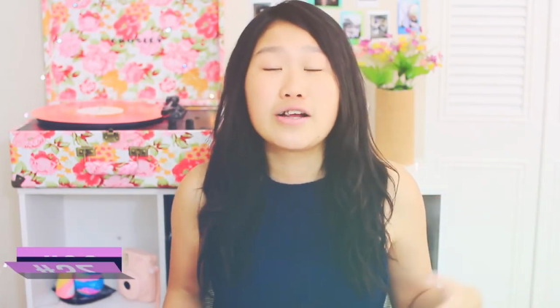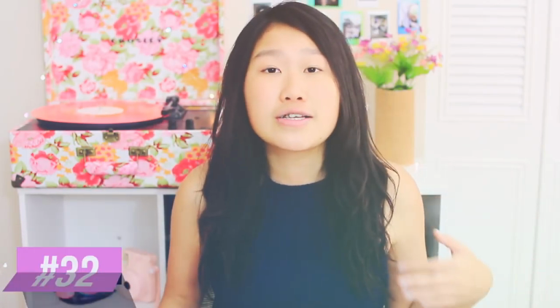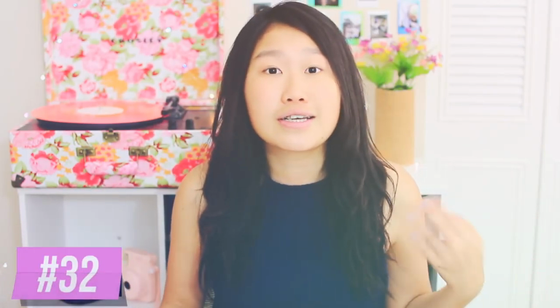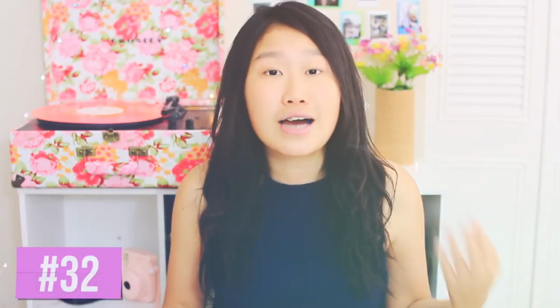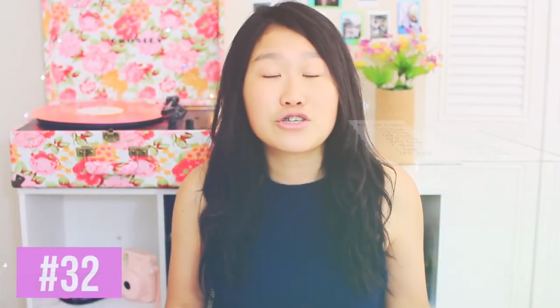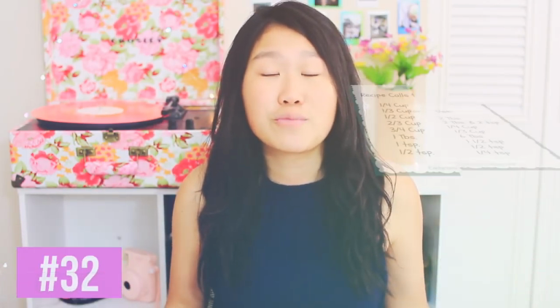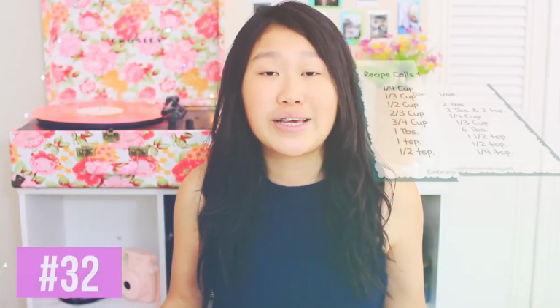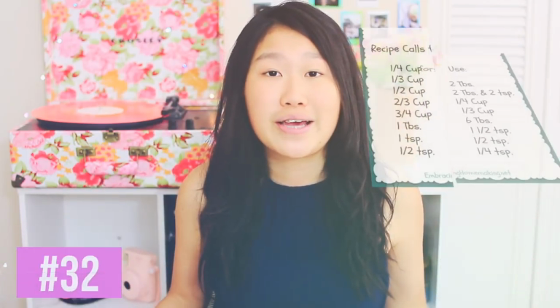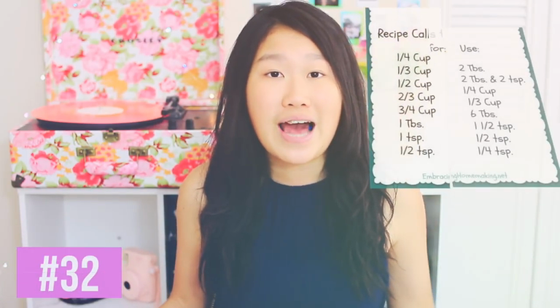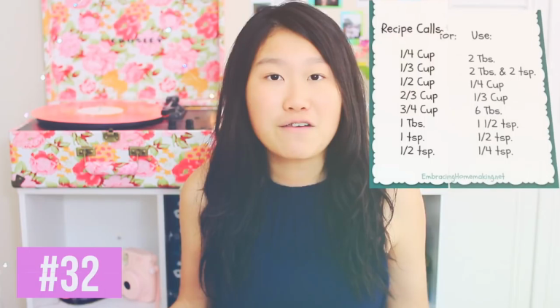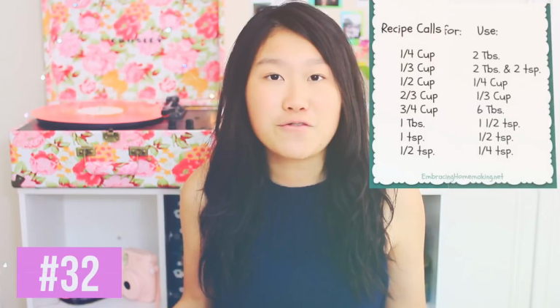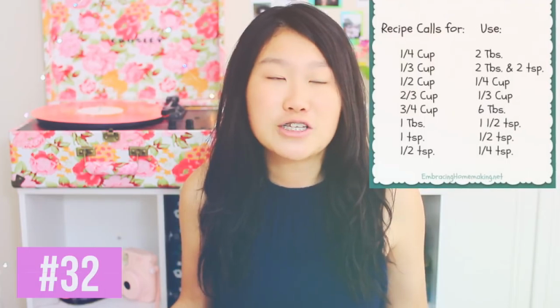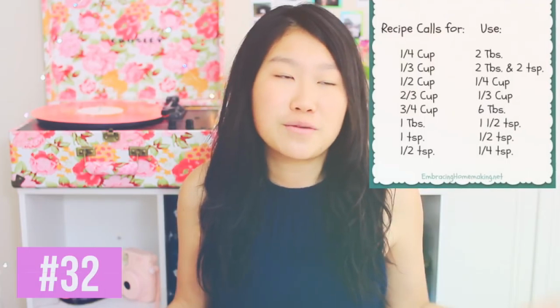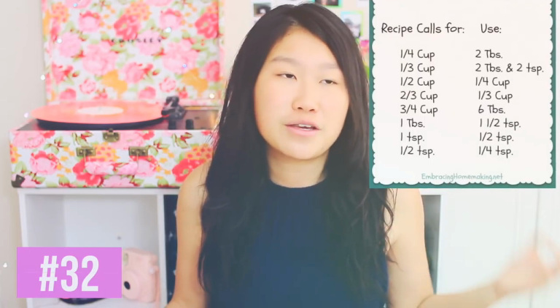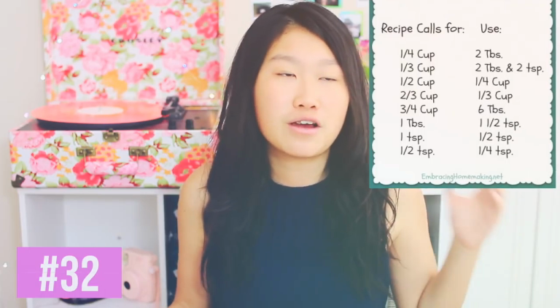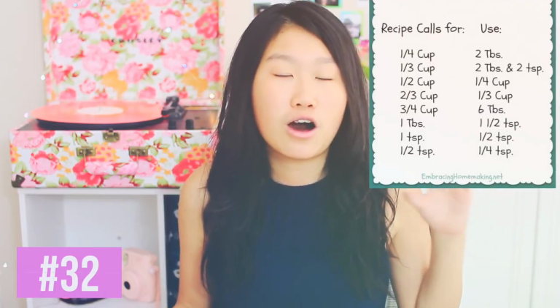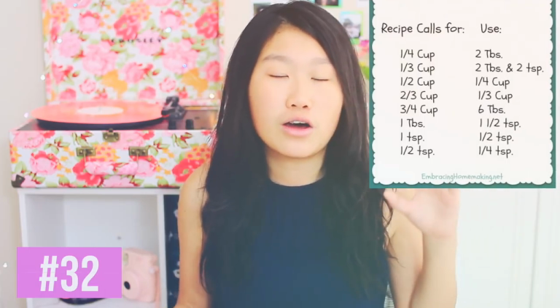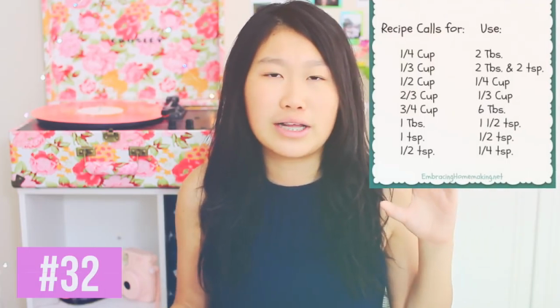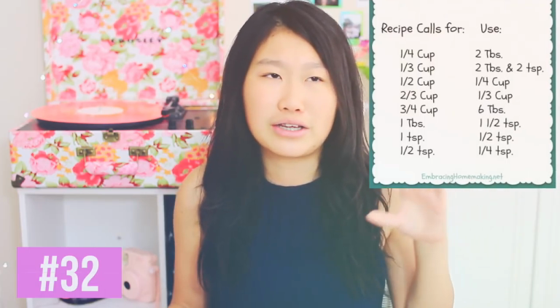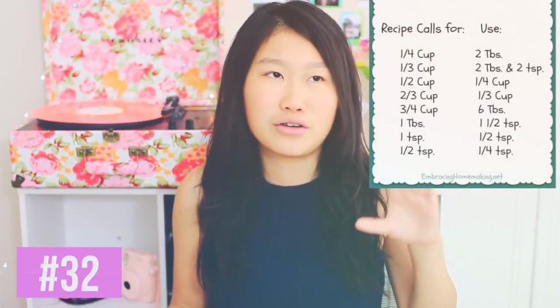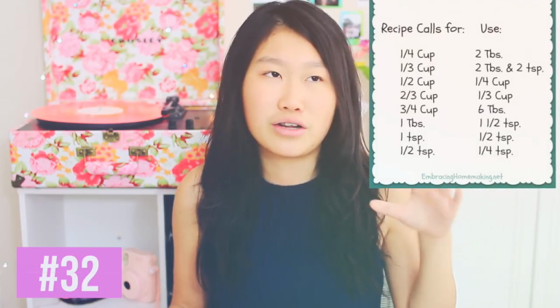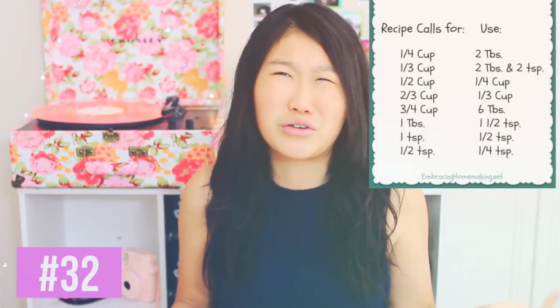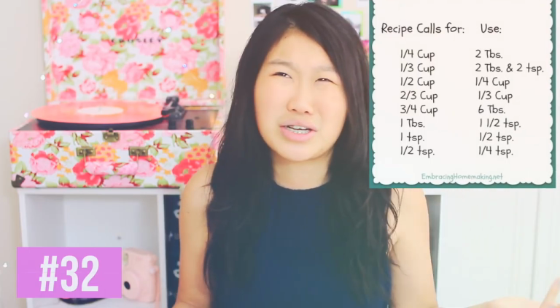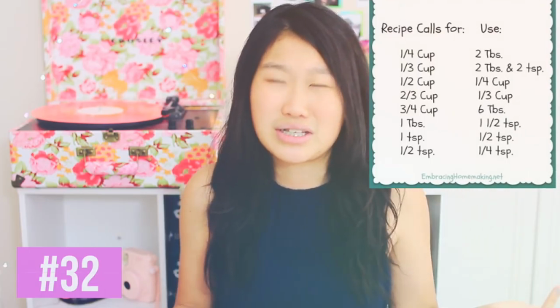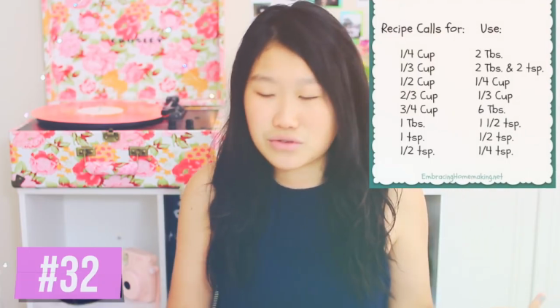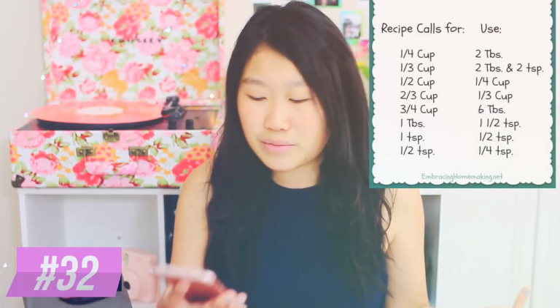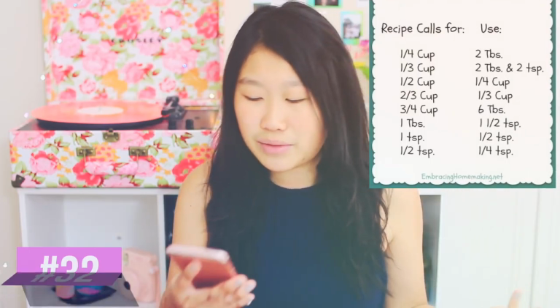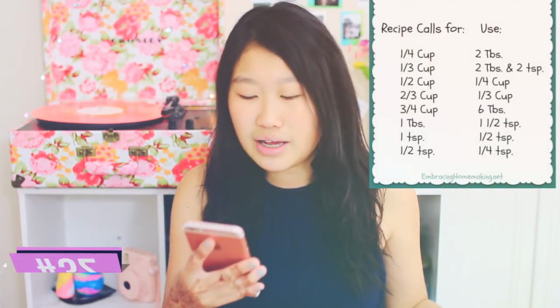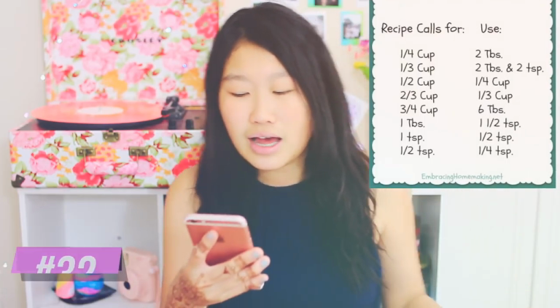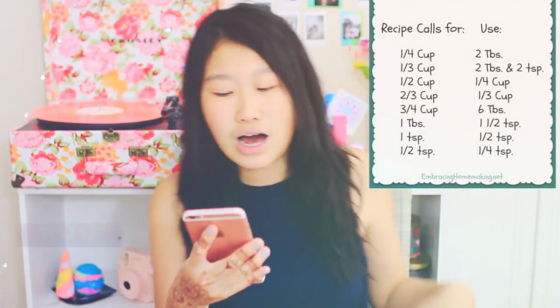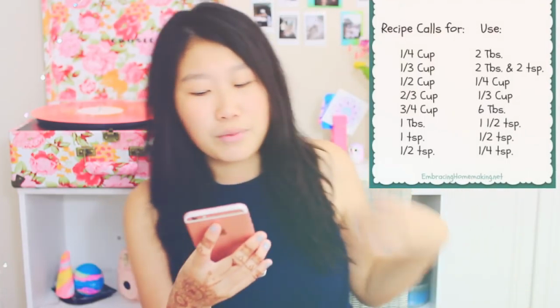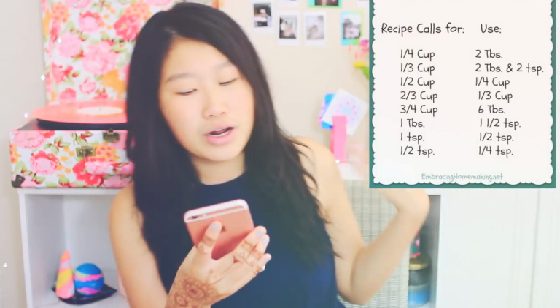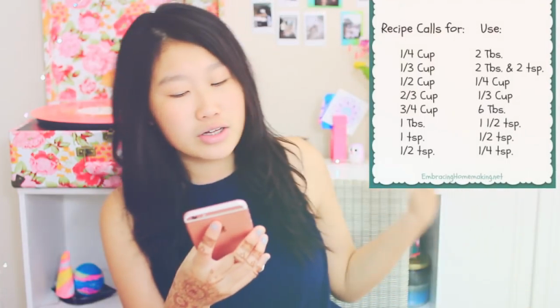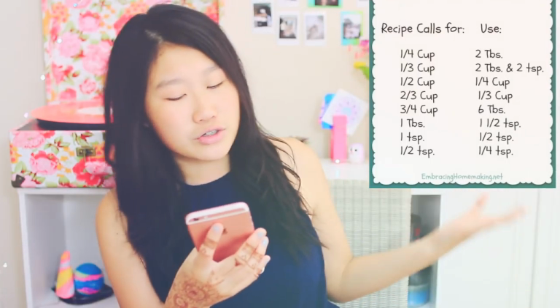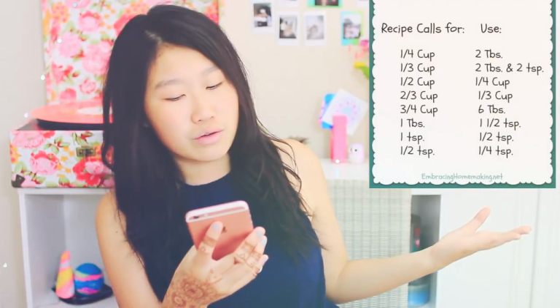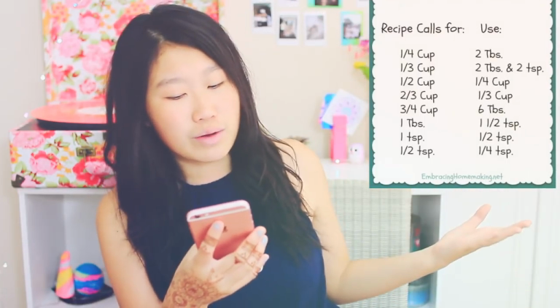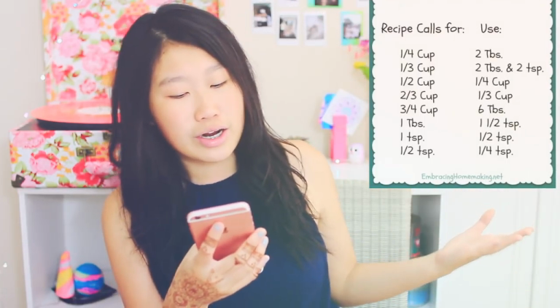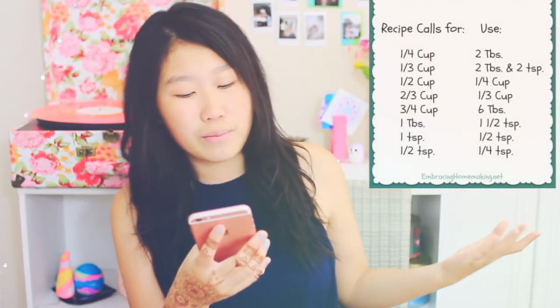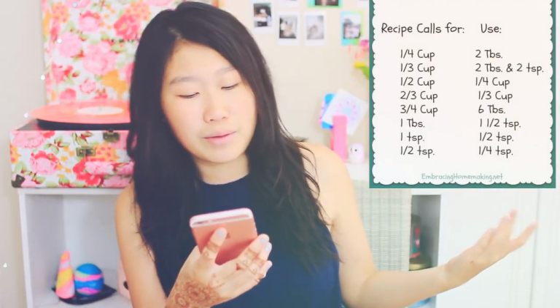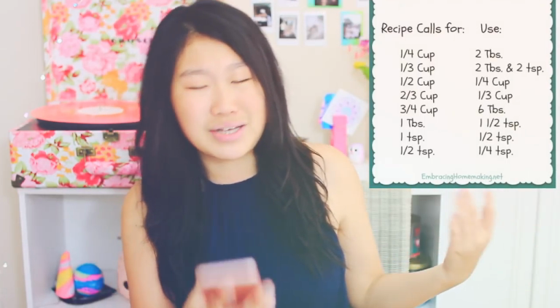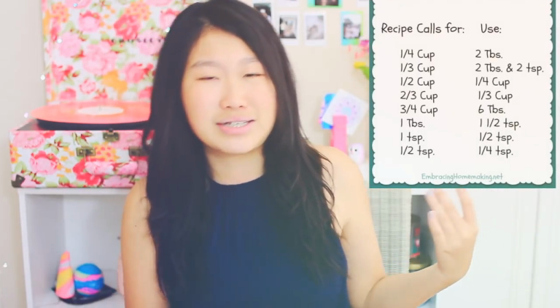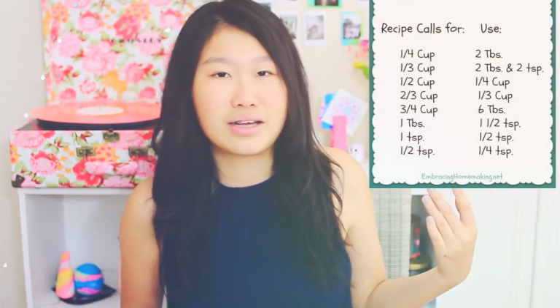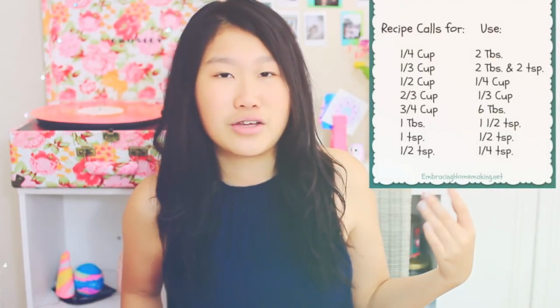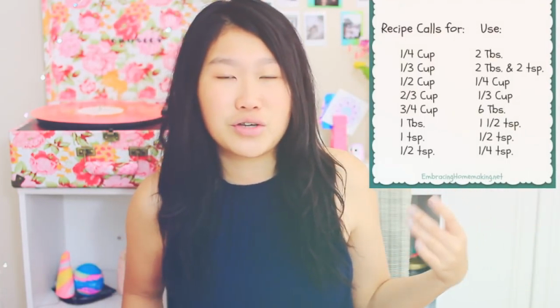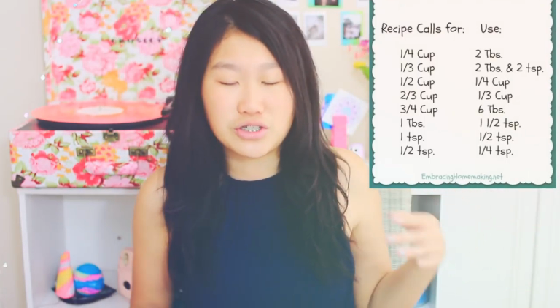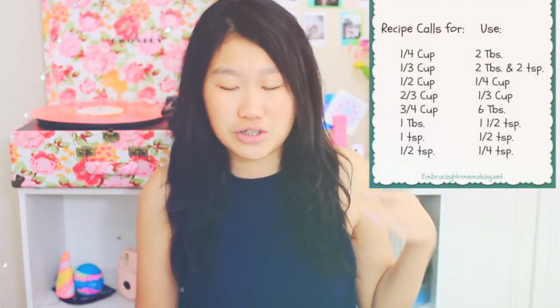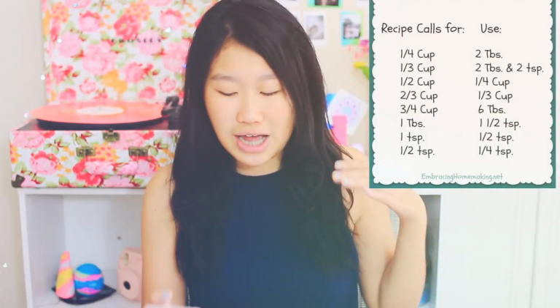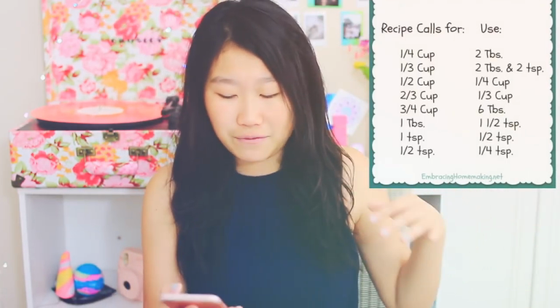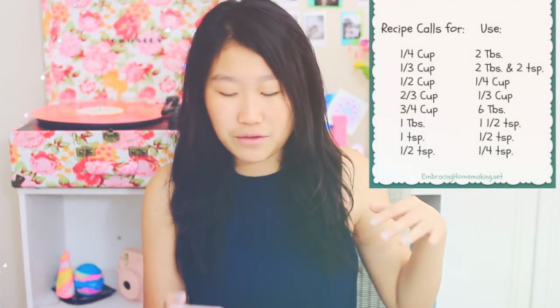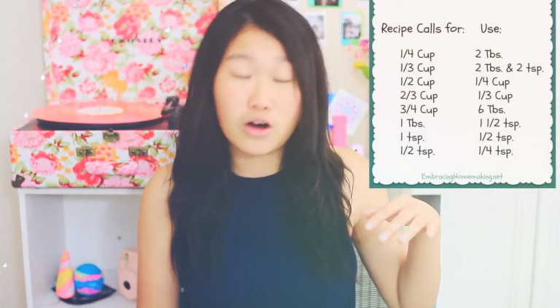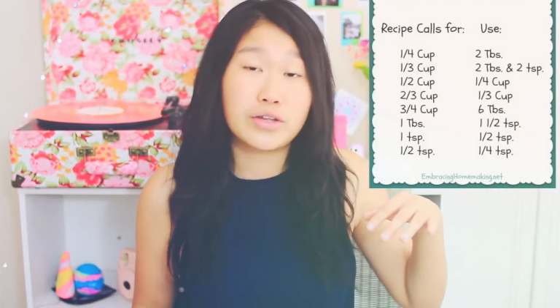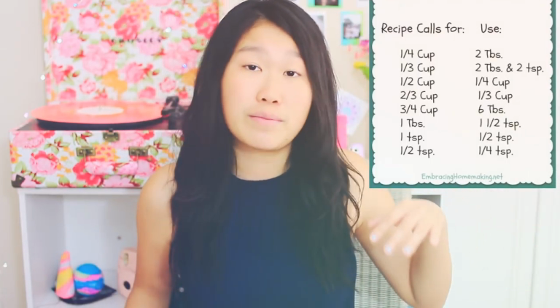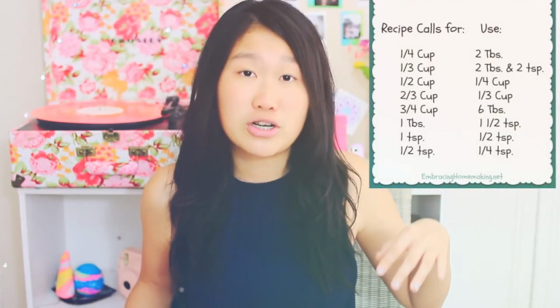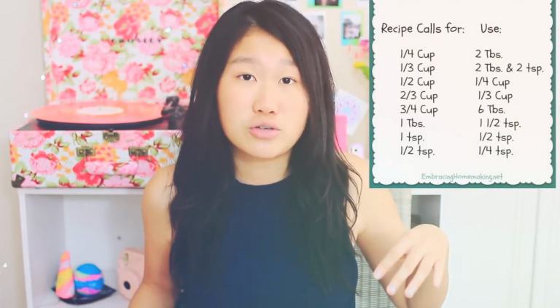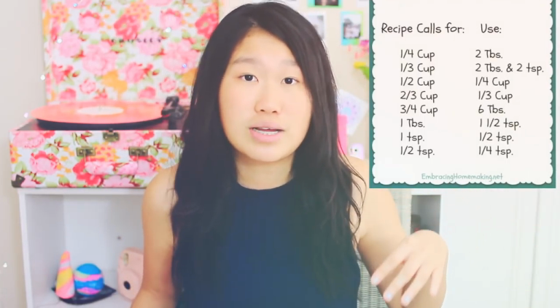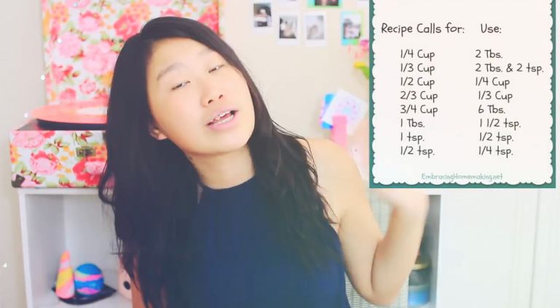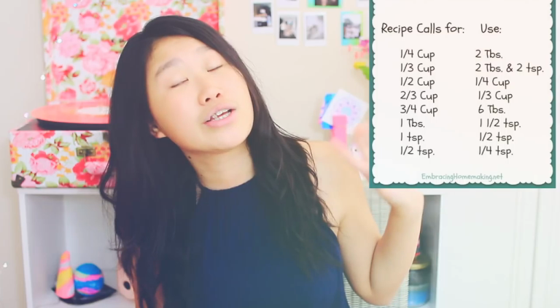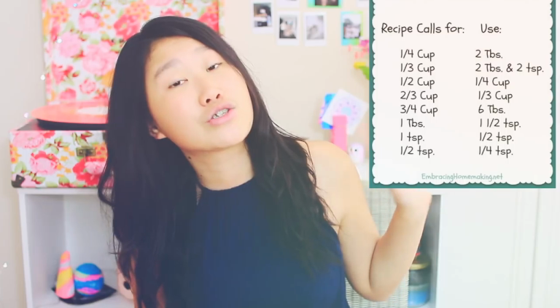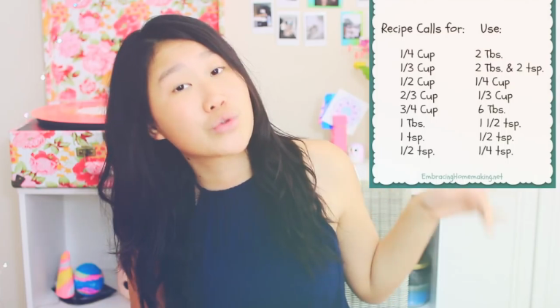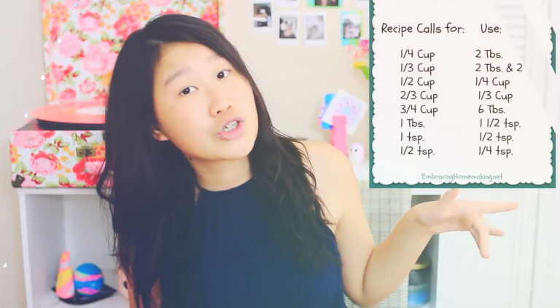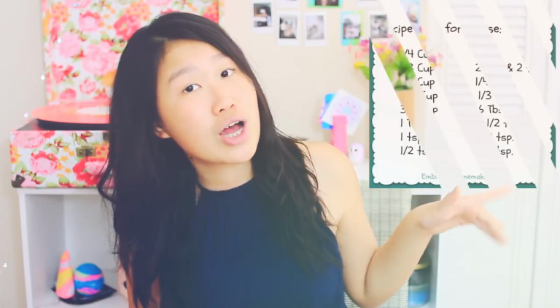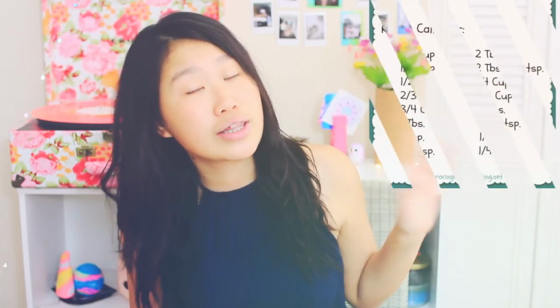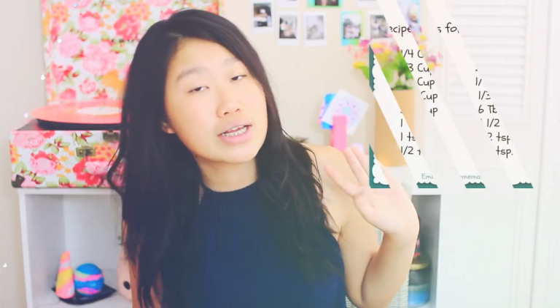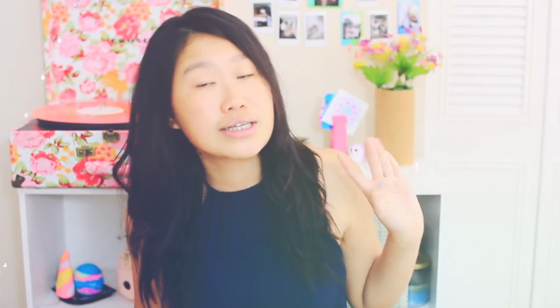Here is a guide to making a half recipe for things like cookies. I'll put it on the screen right now — basically you can just have all the measurements halved. You can screenshot this.